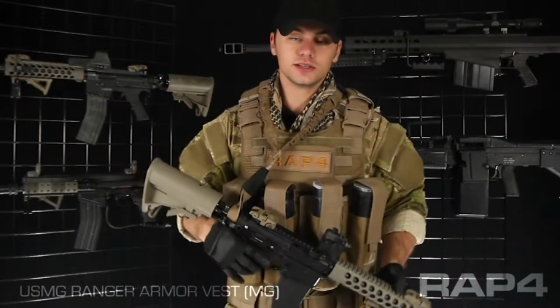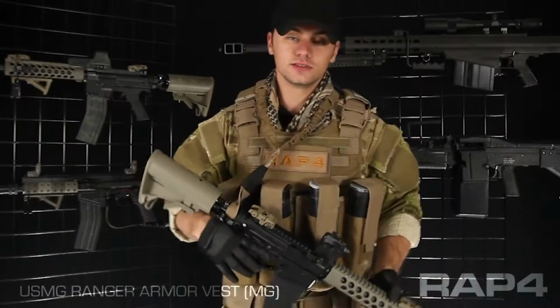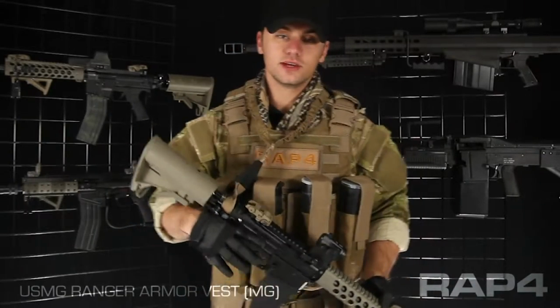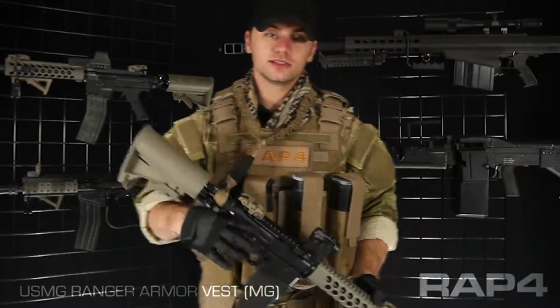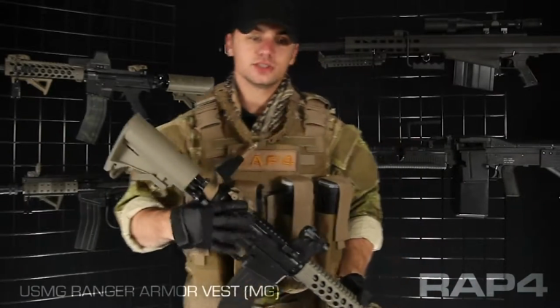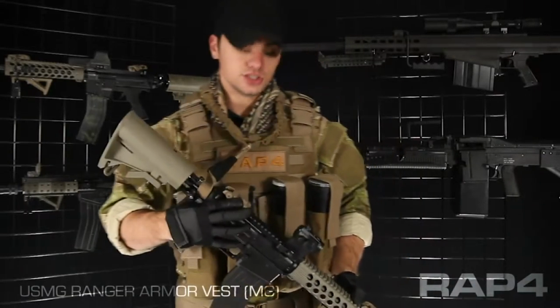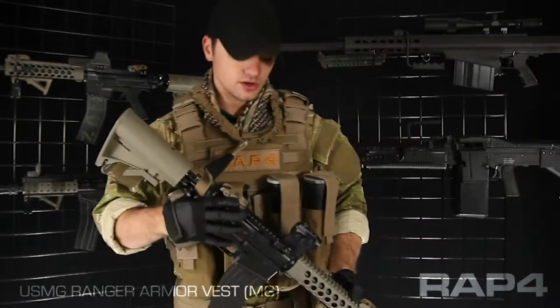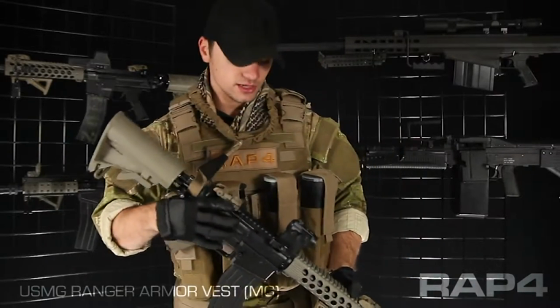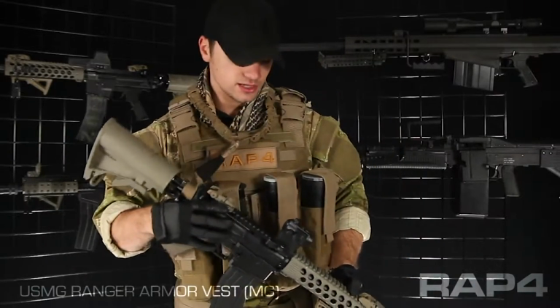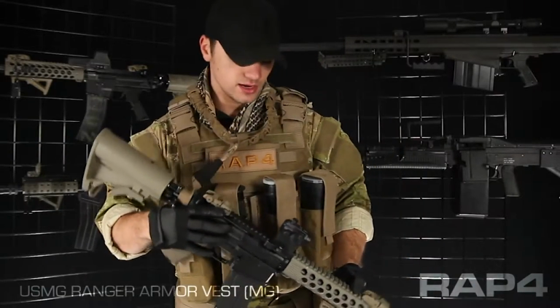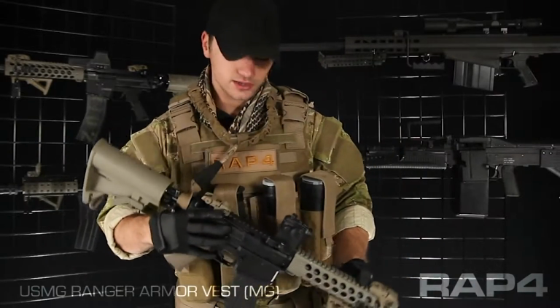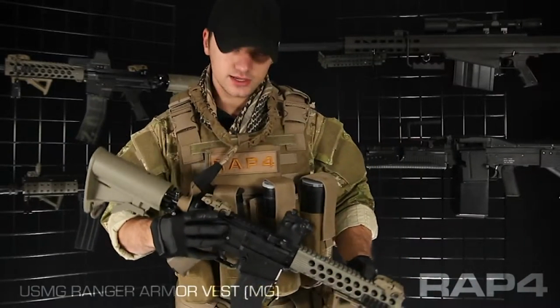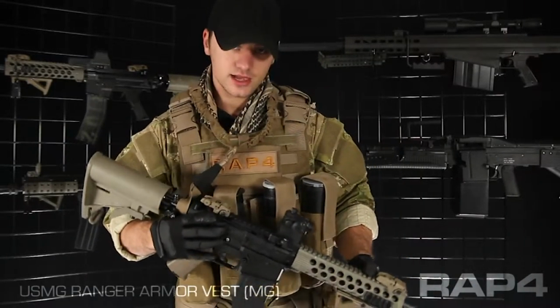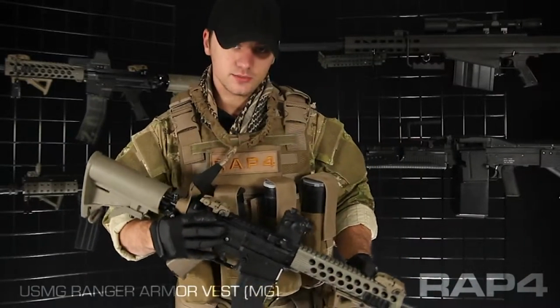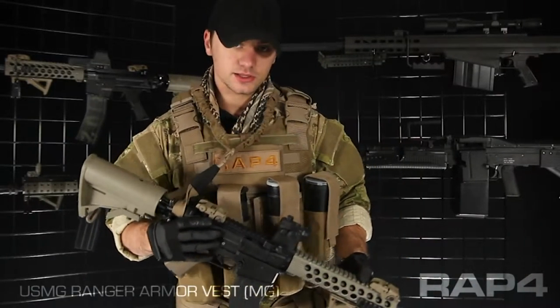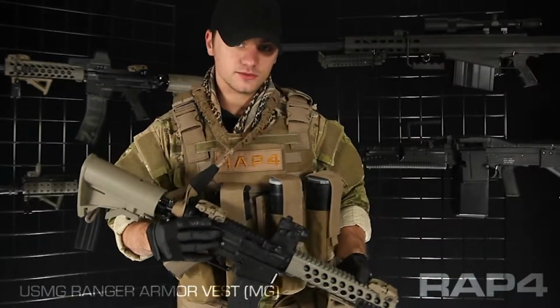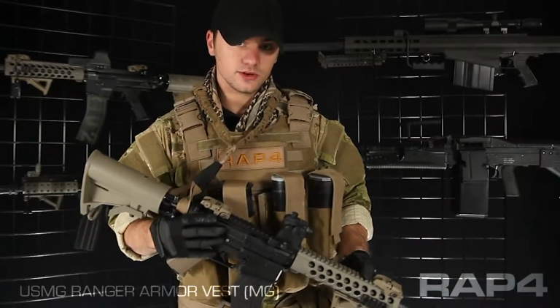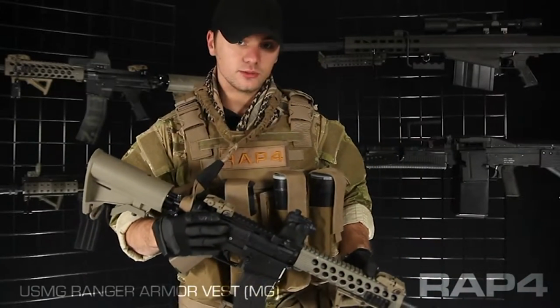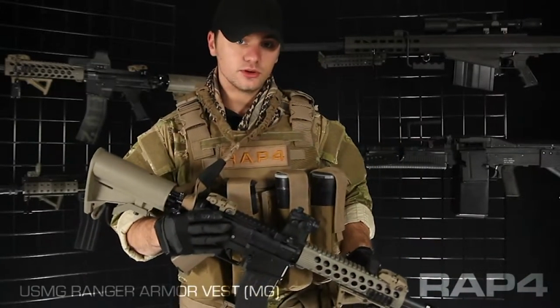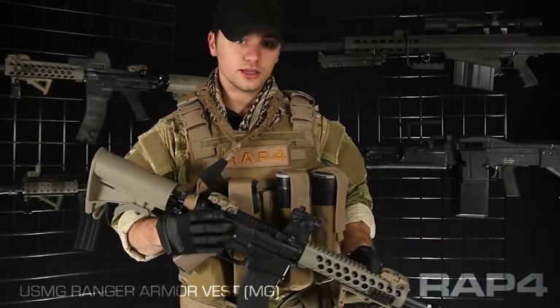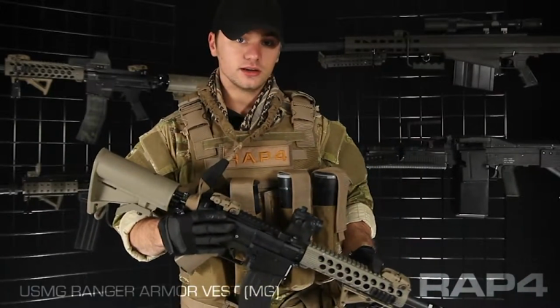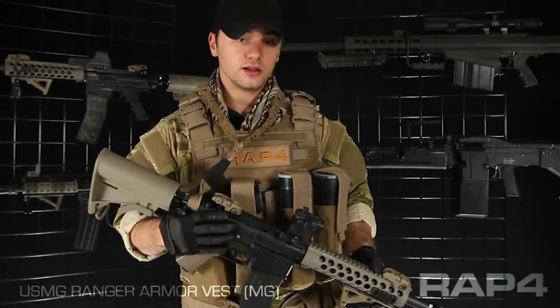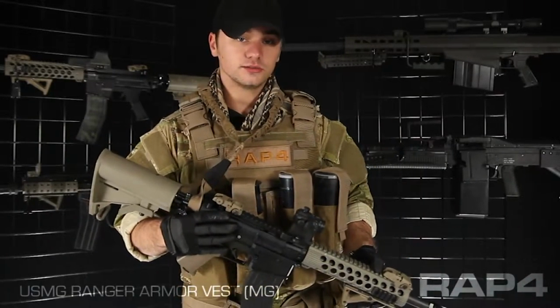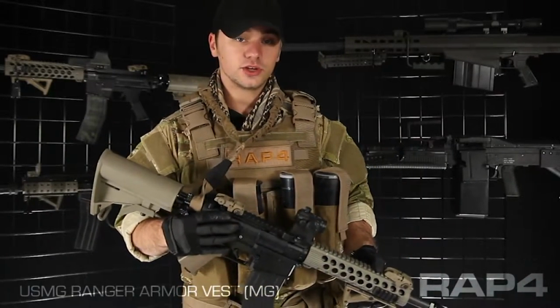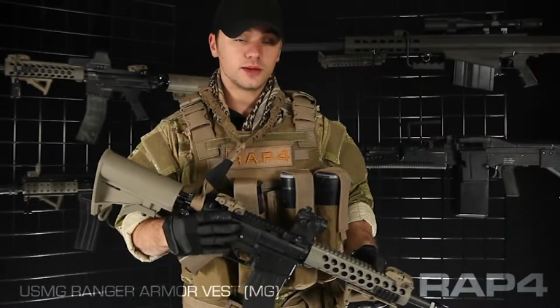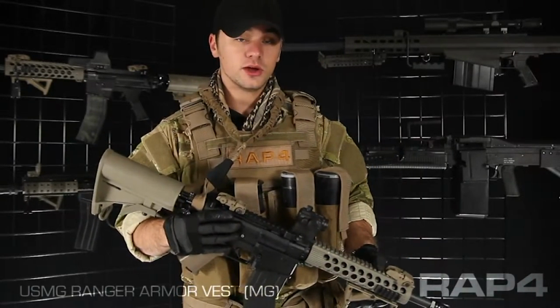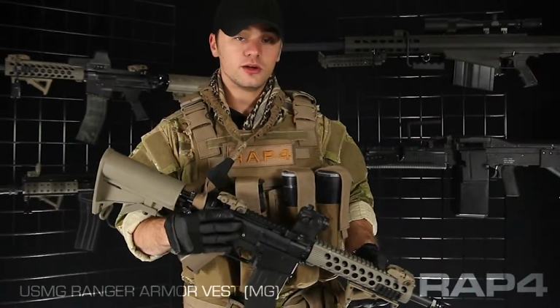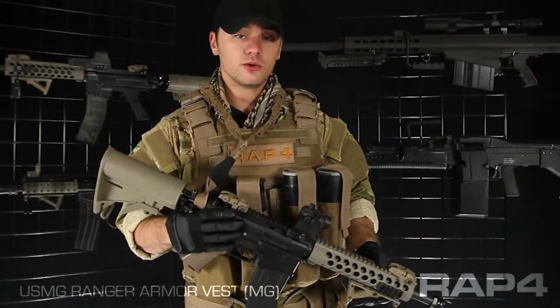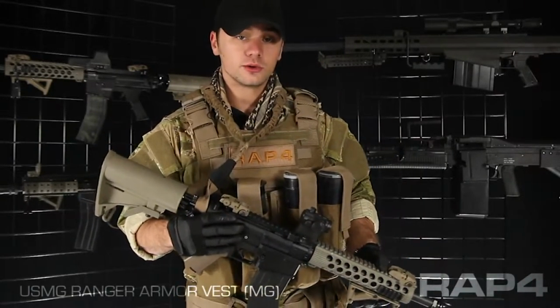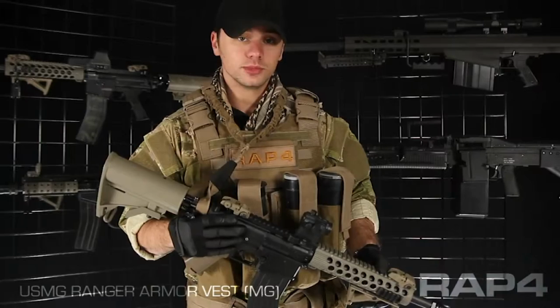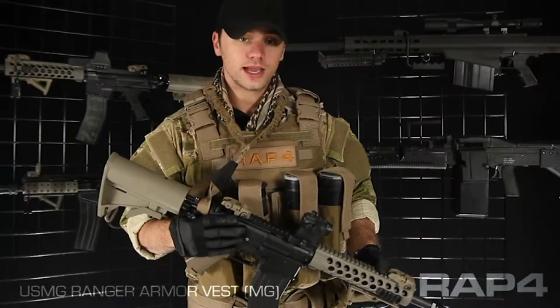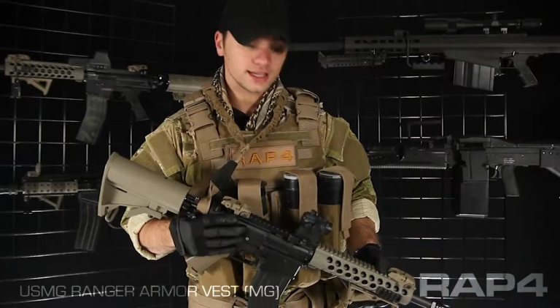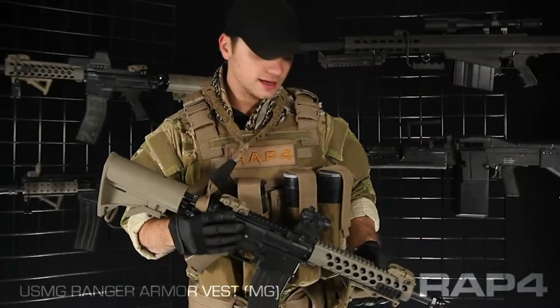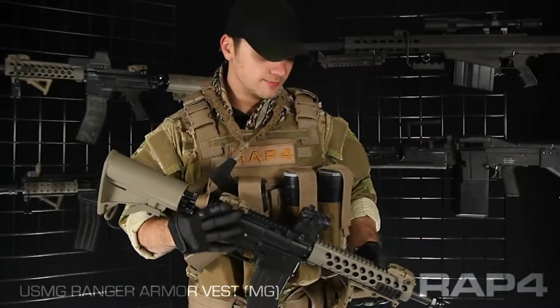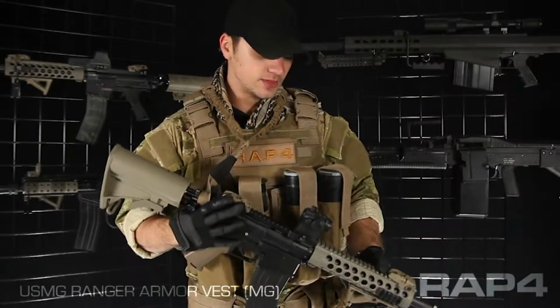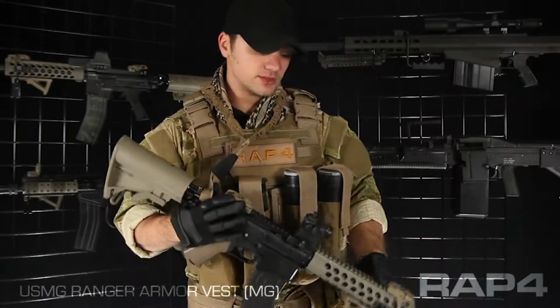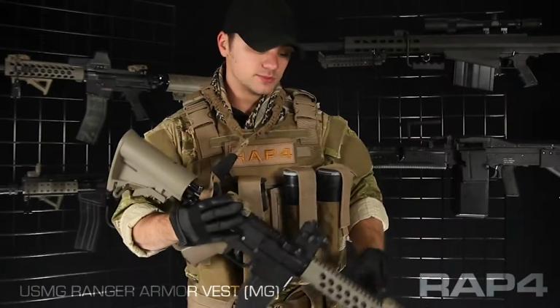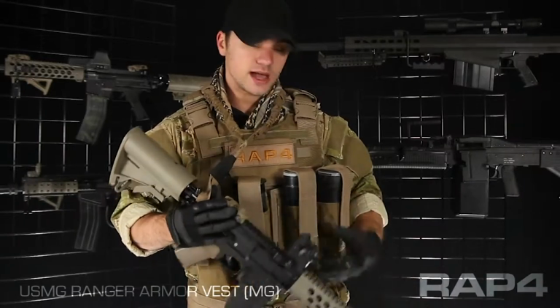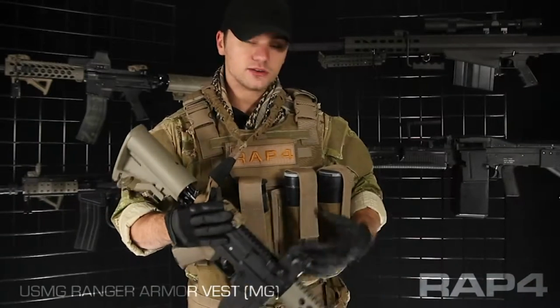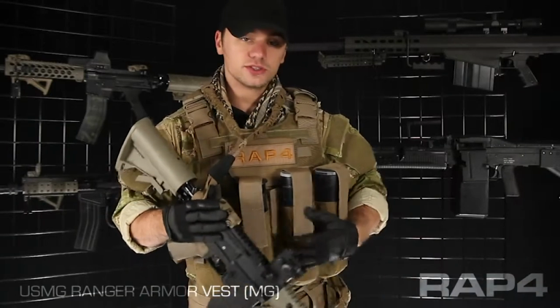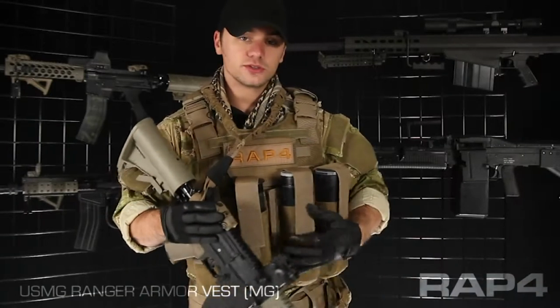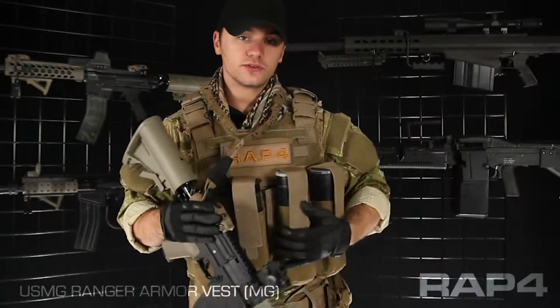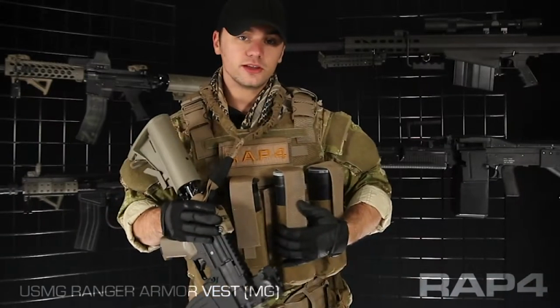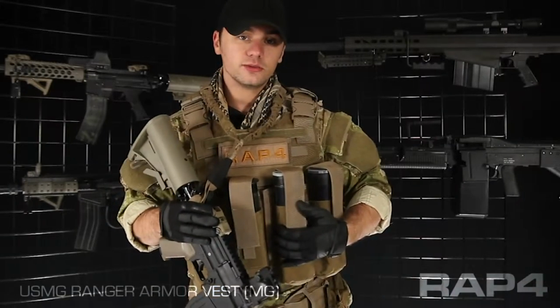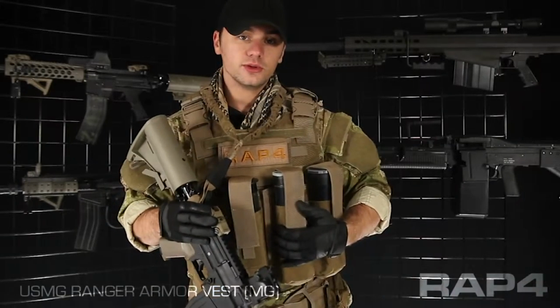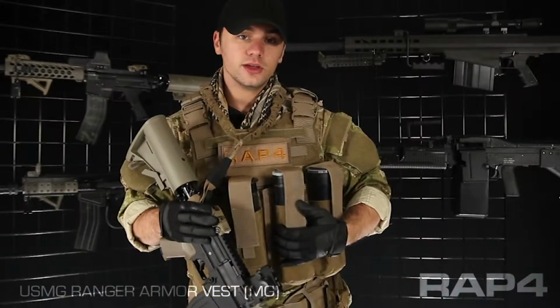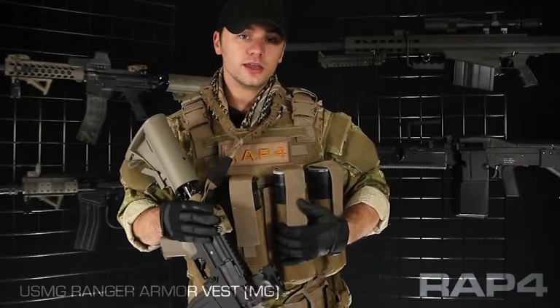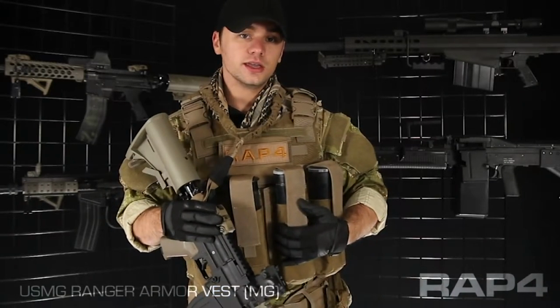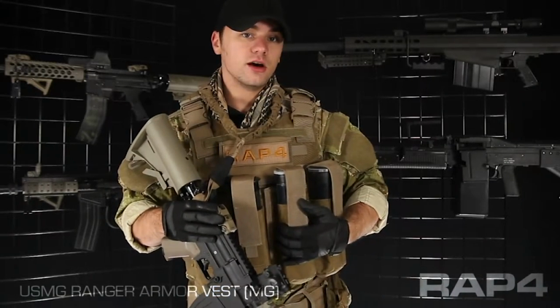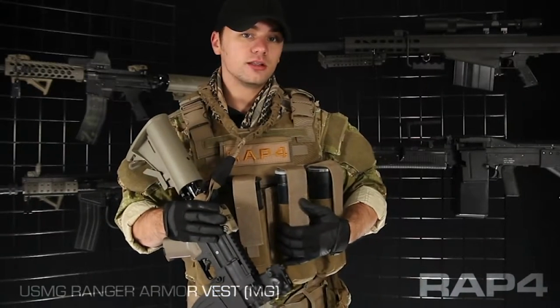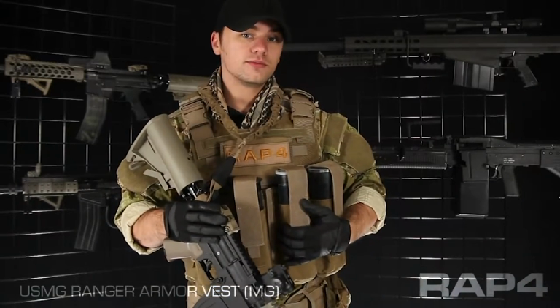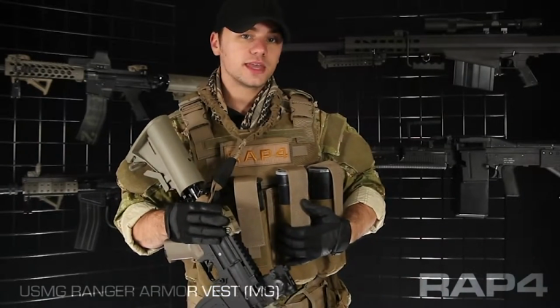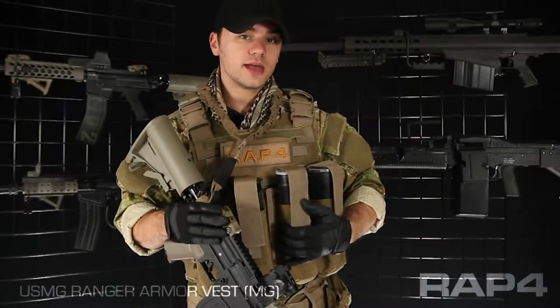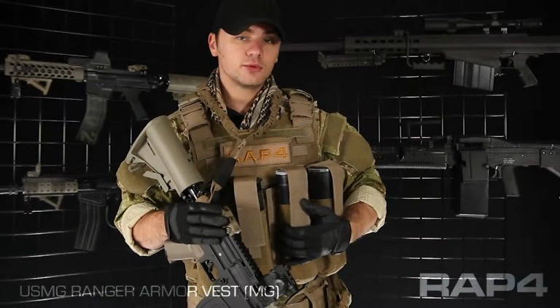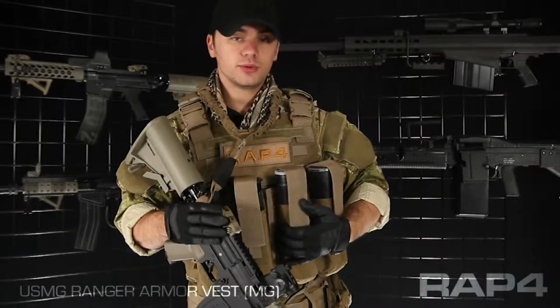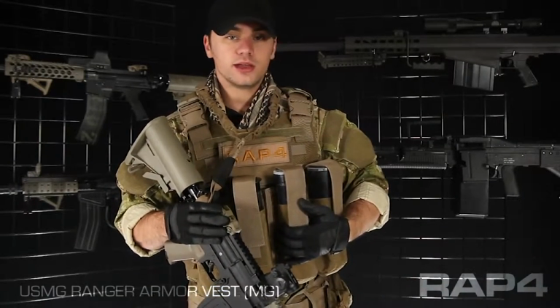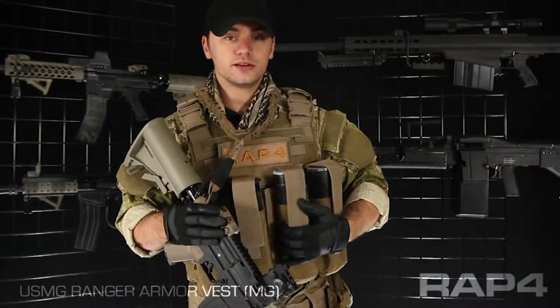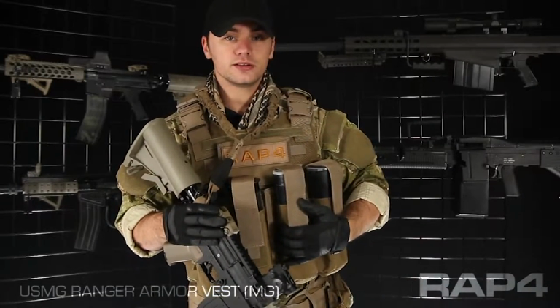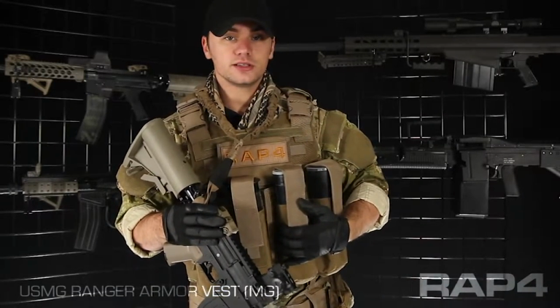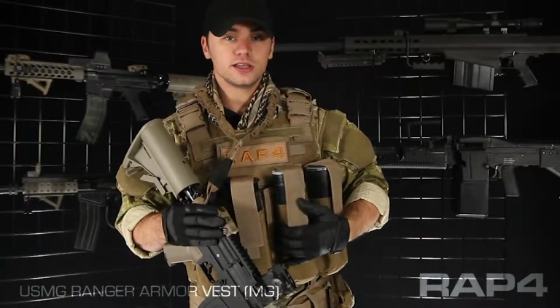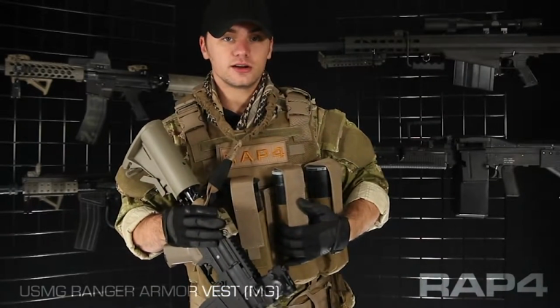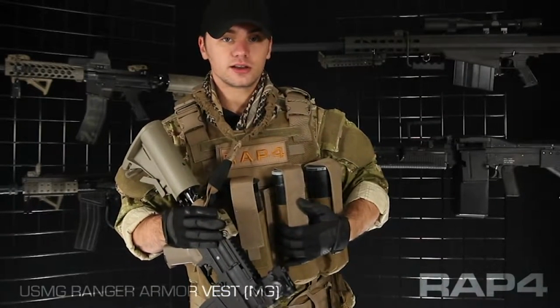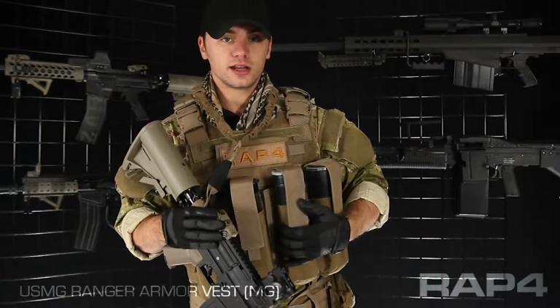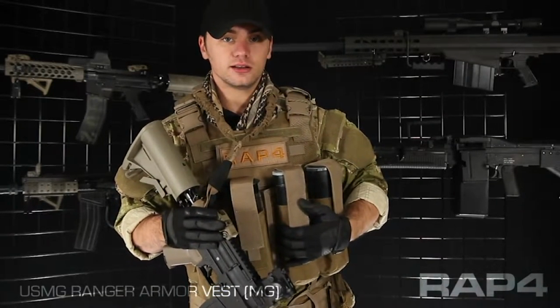This vest is shown in Coyote Tan, but it's available in olive drab or black, and these pouches are available in all of the camo patterns in our catalog.